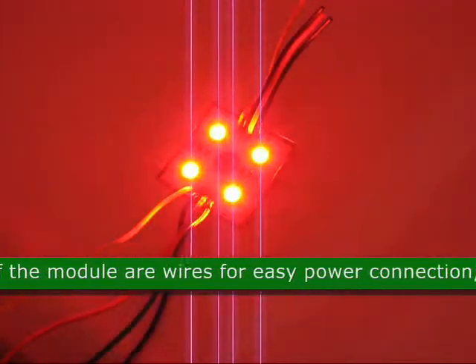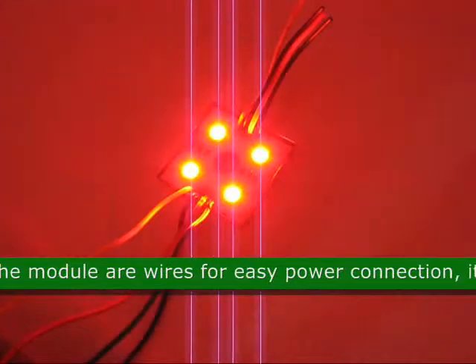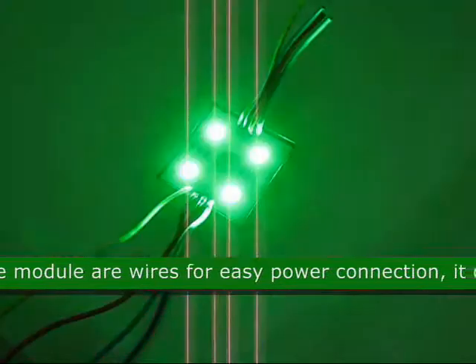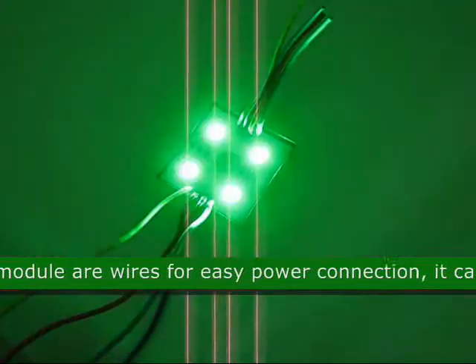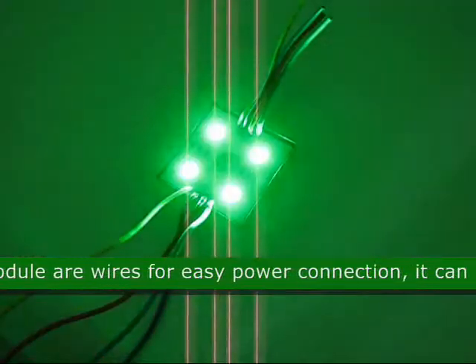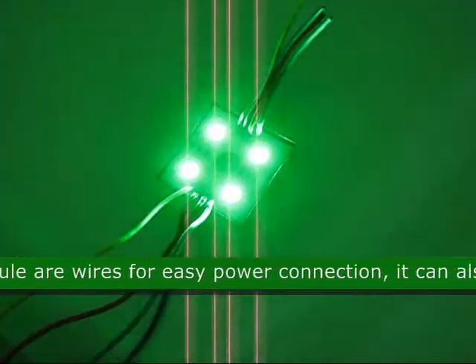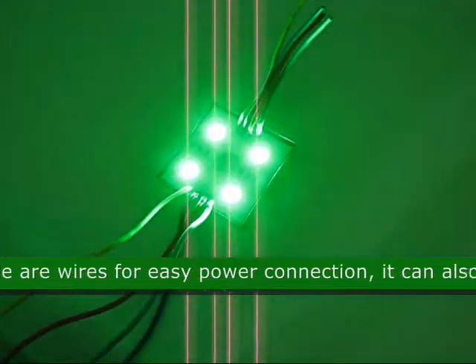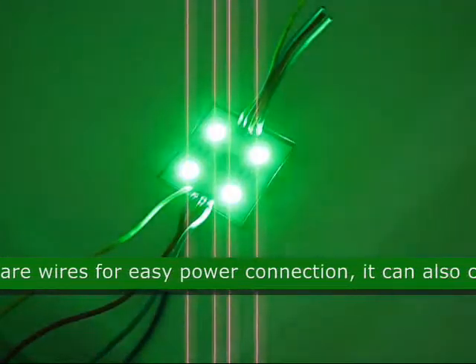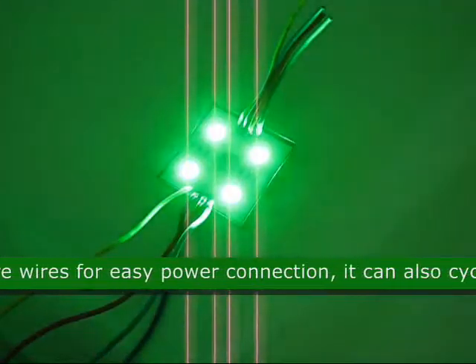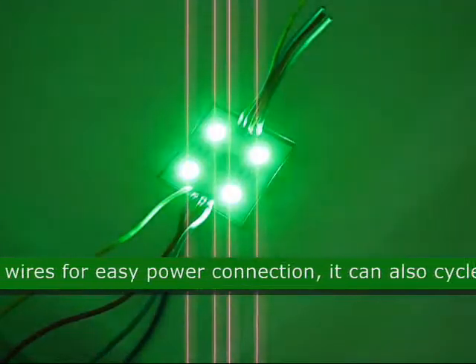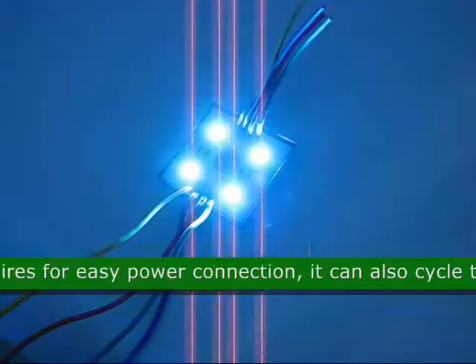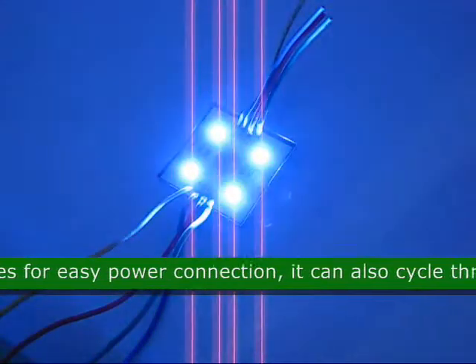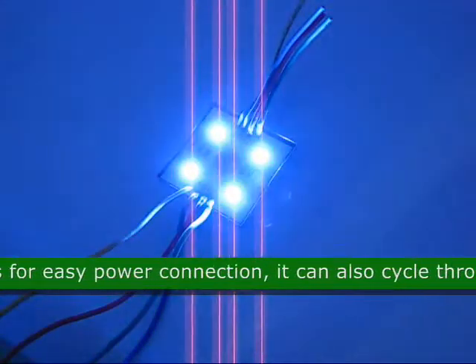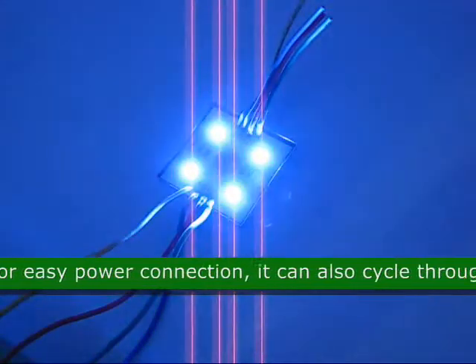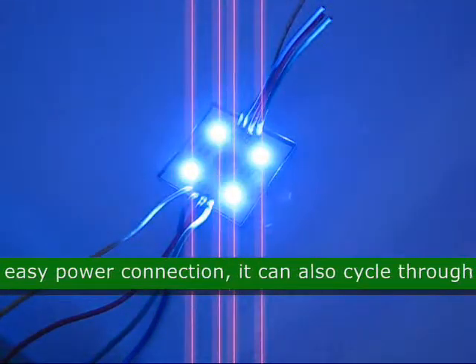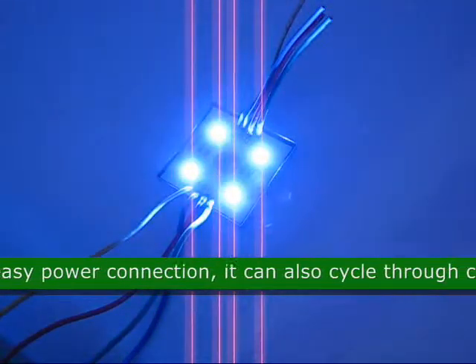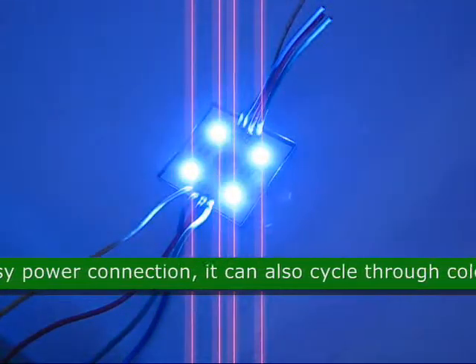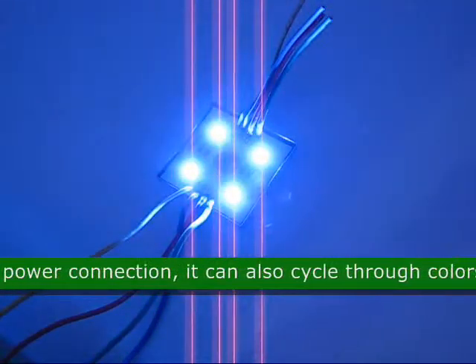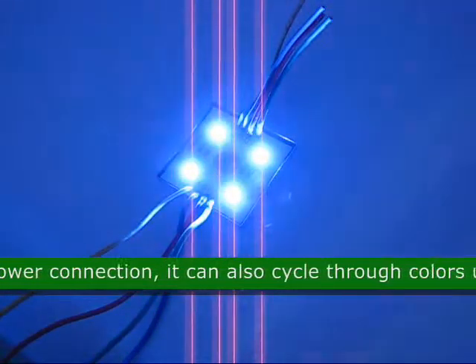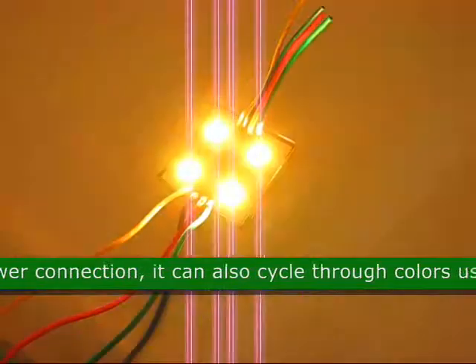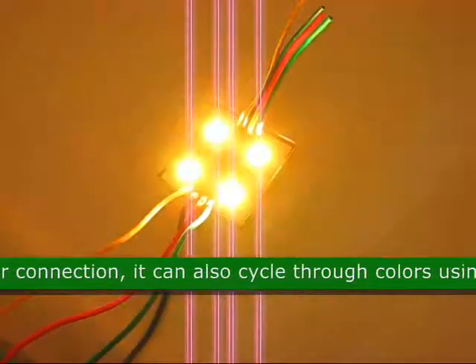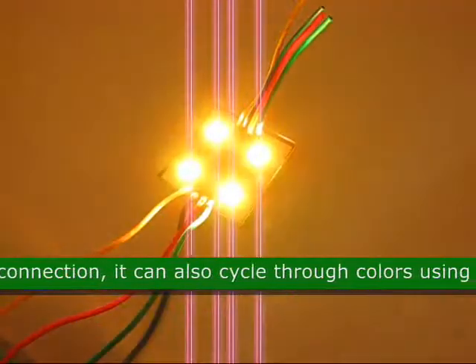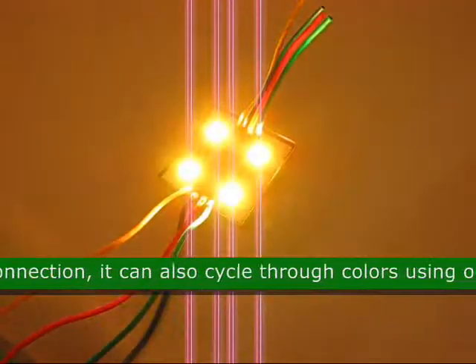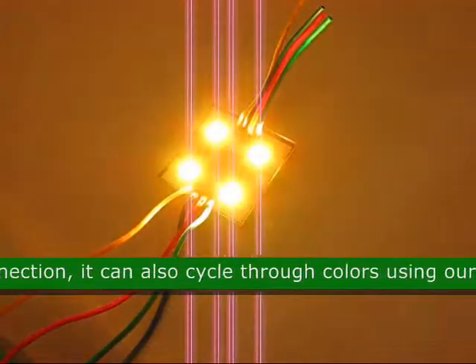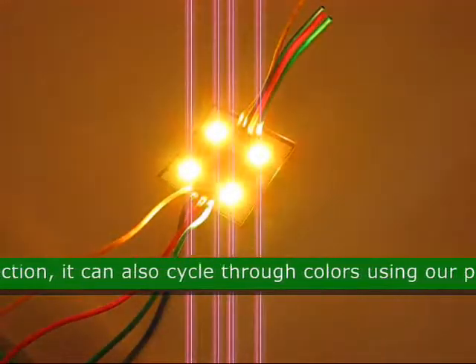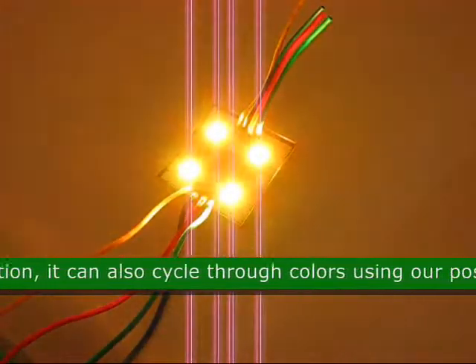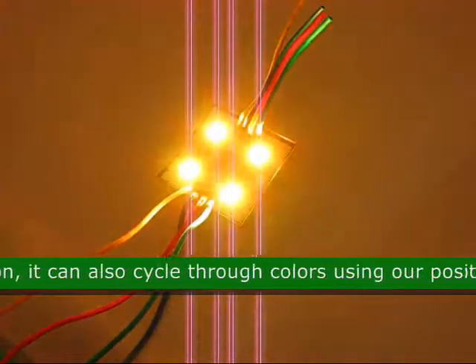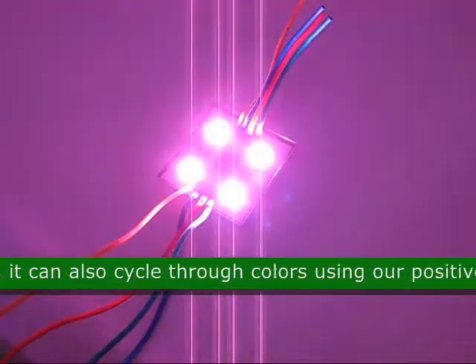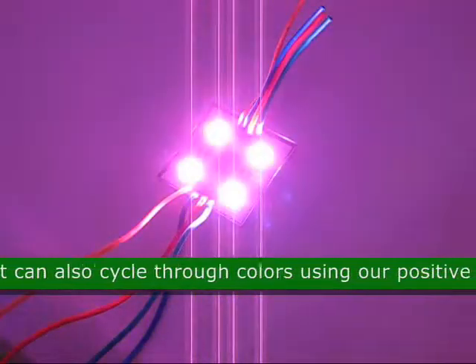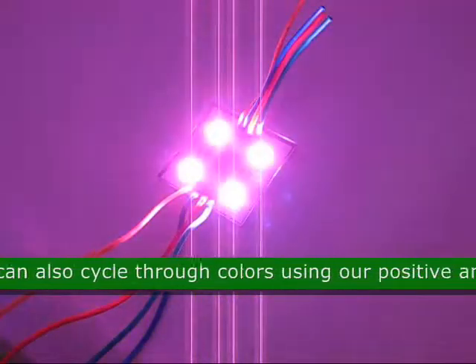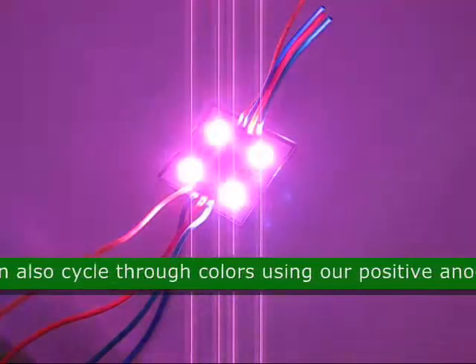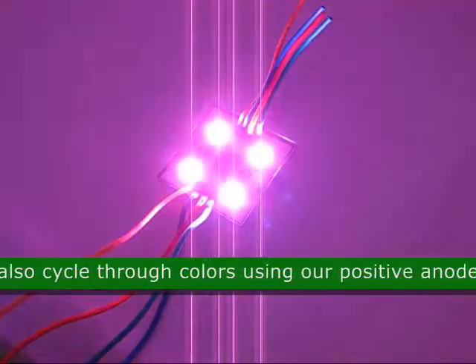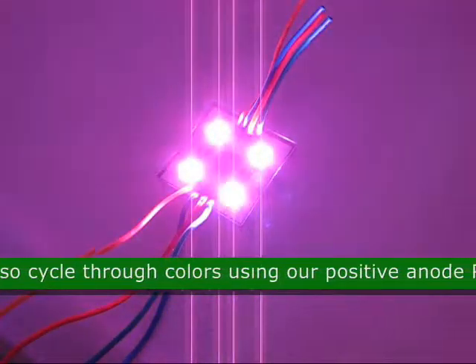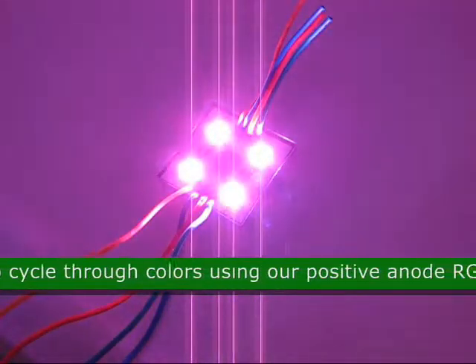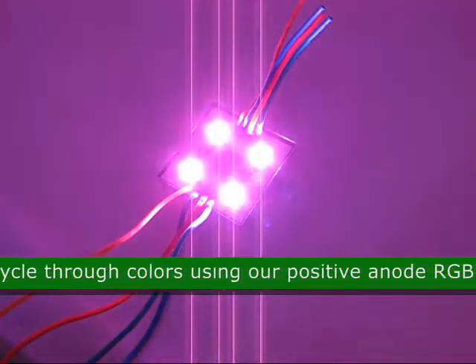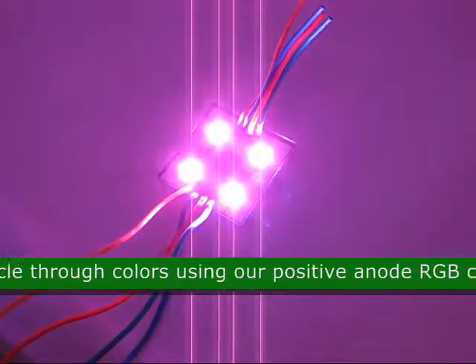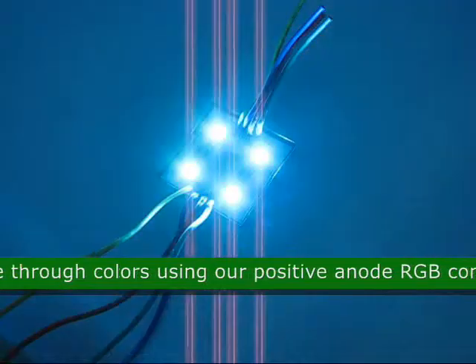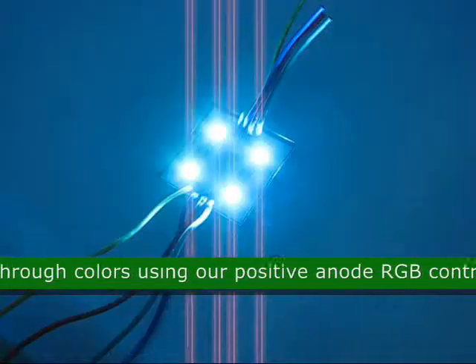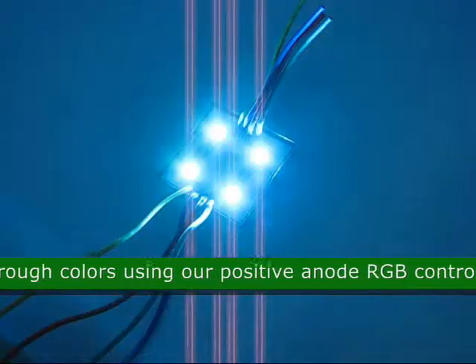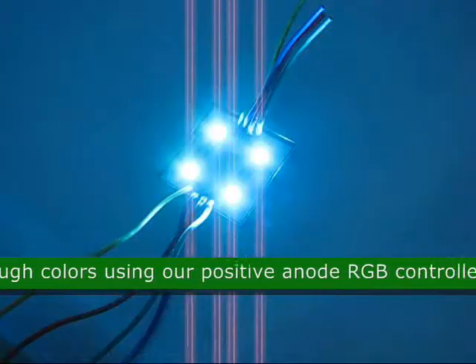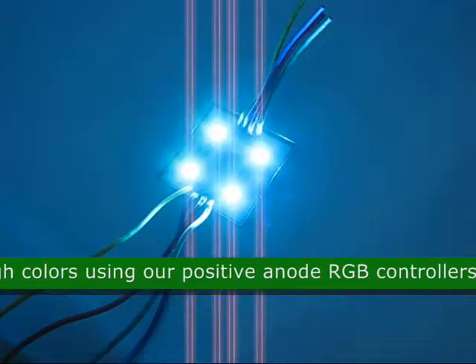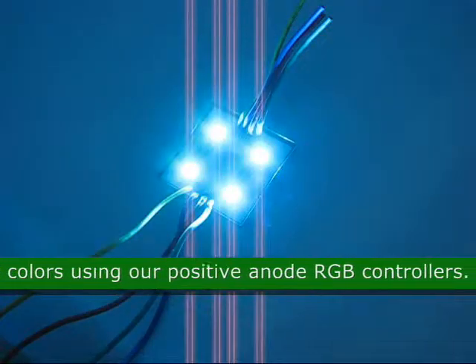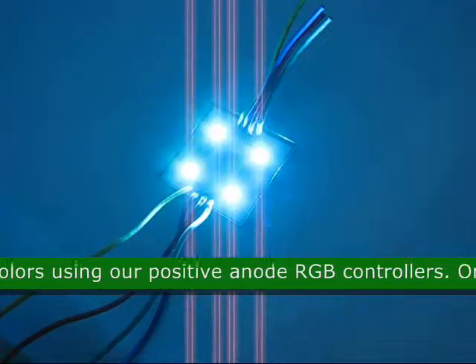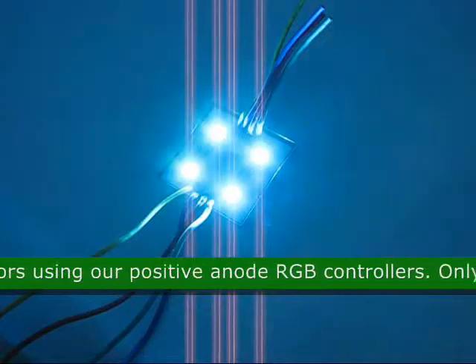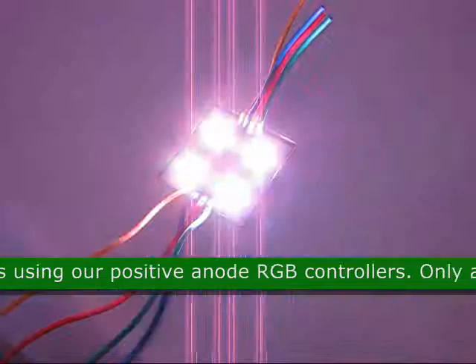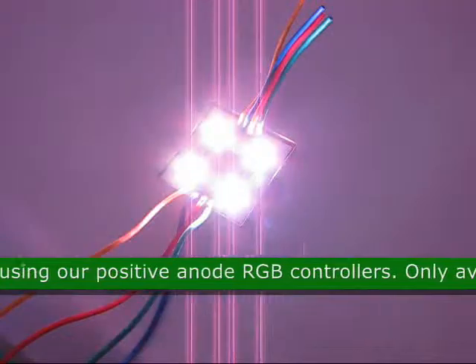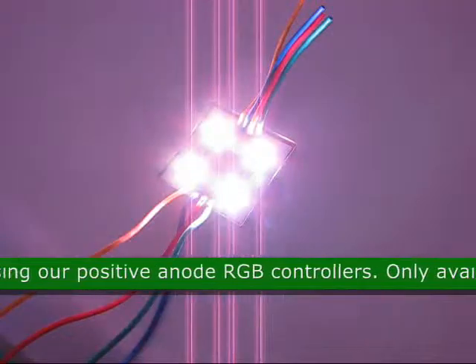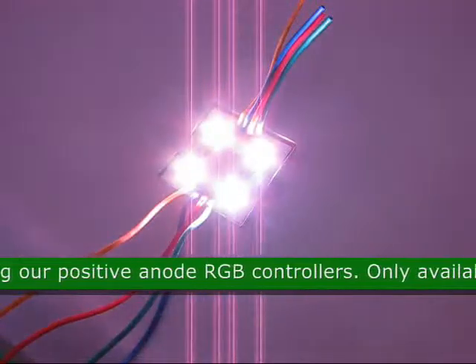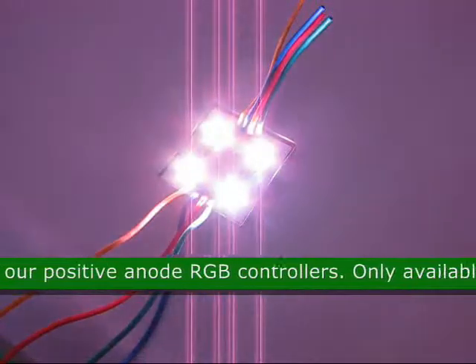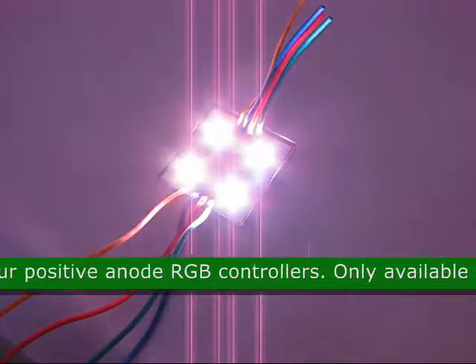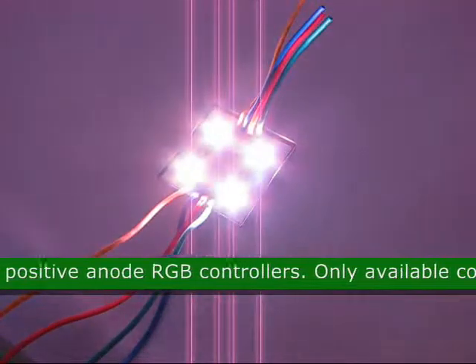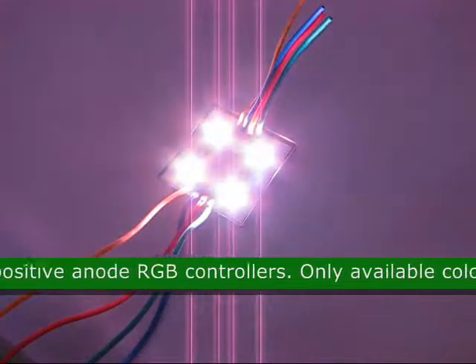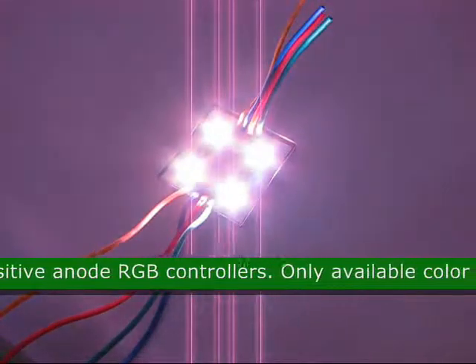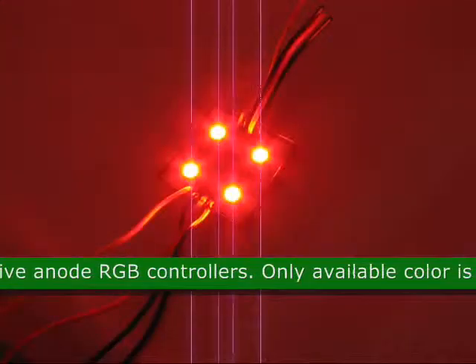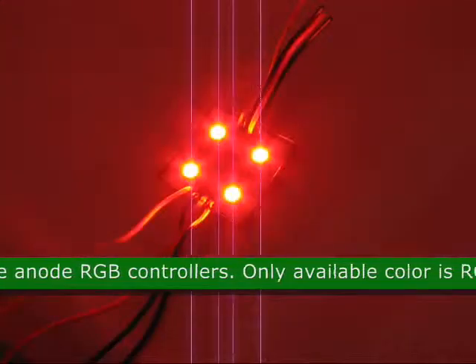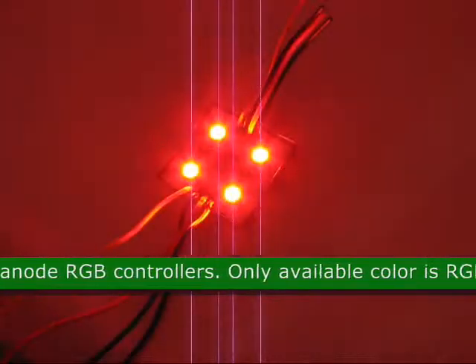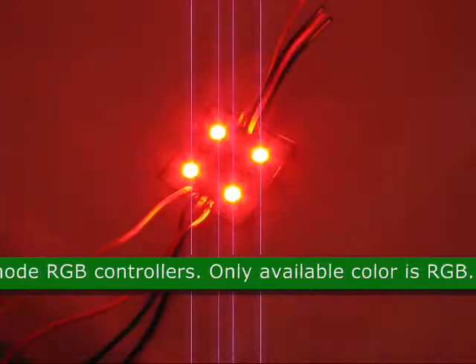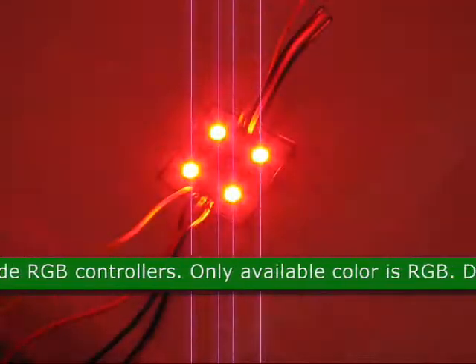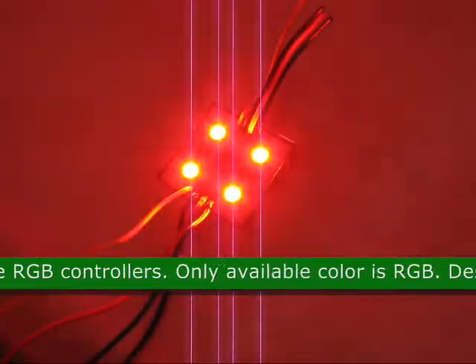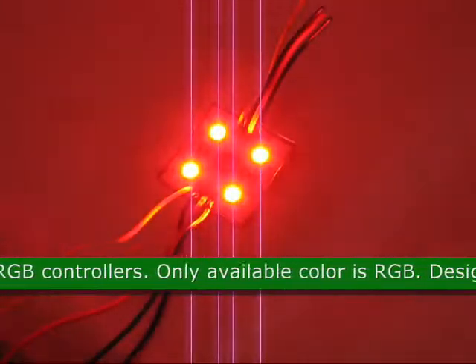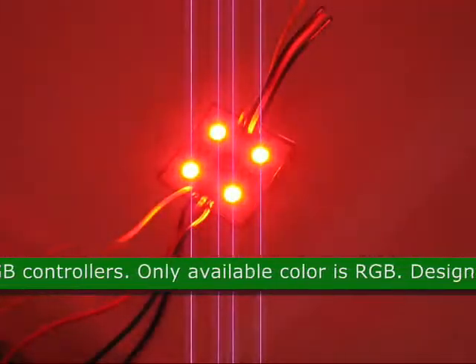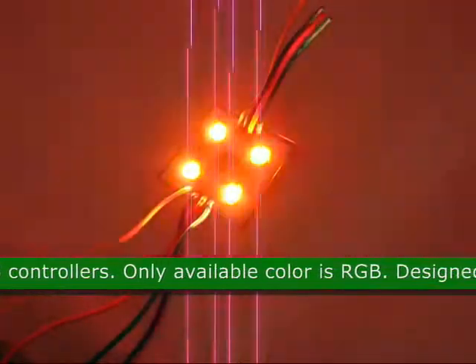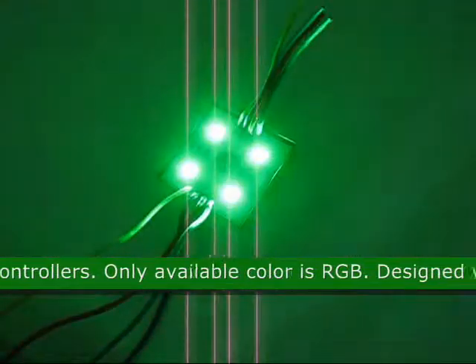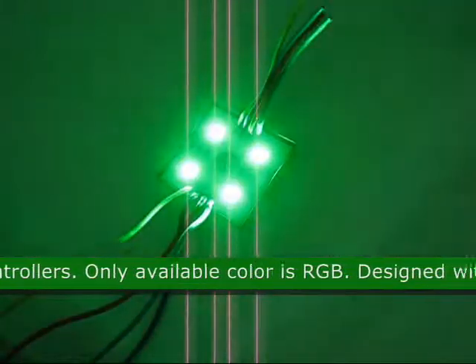It can also cycle through colors using our positive anode RGB controllers. The only available color for this product is RGB.